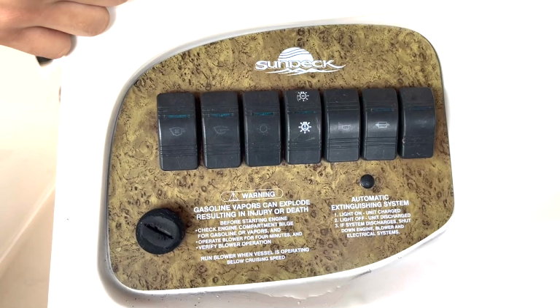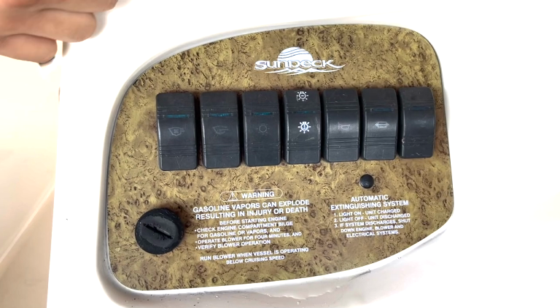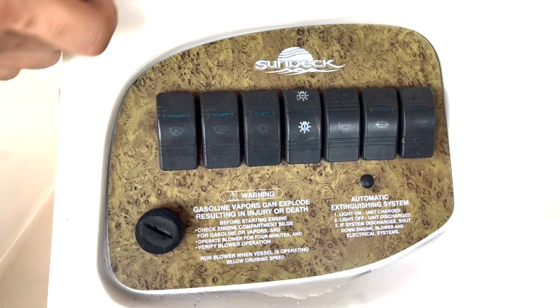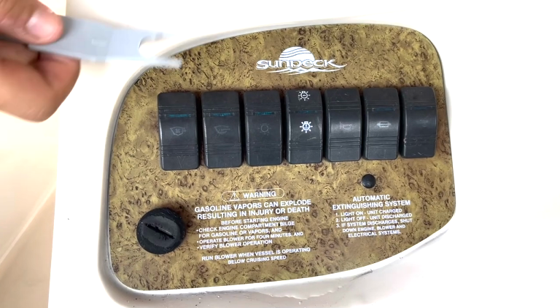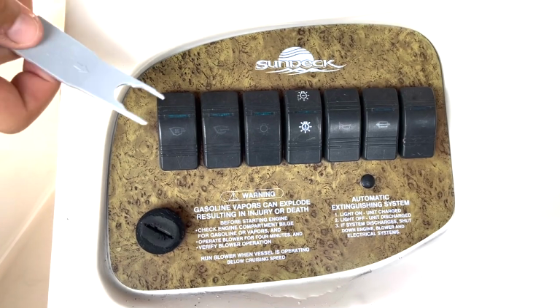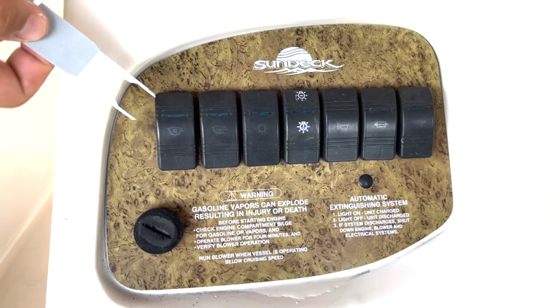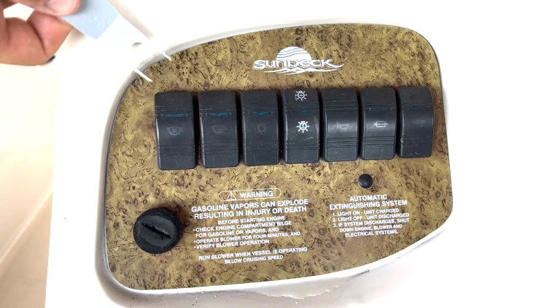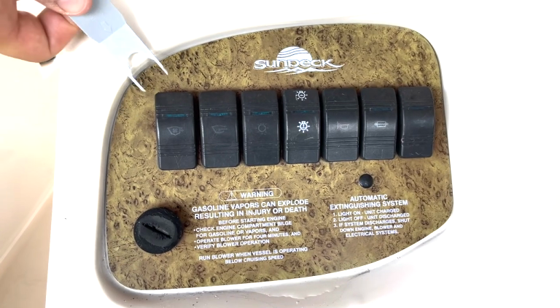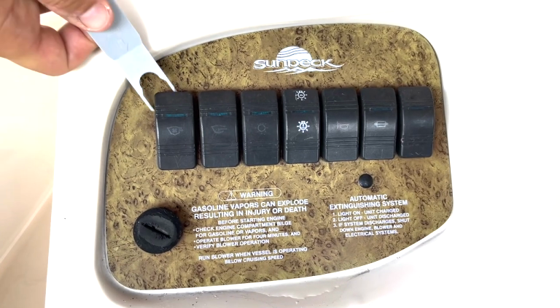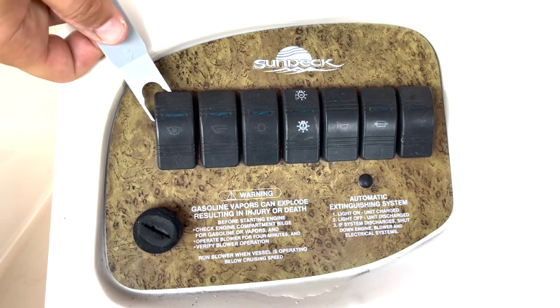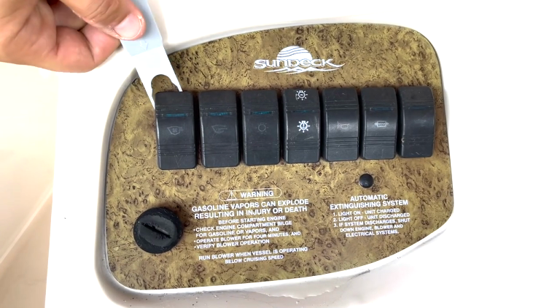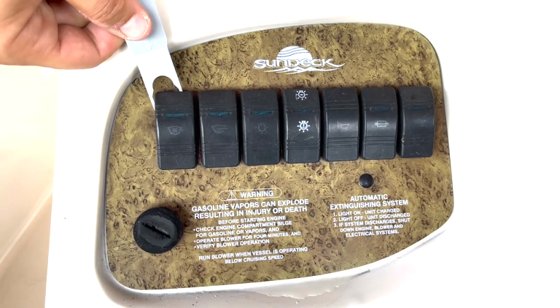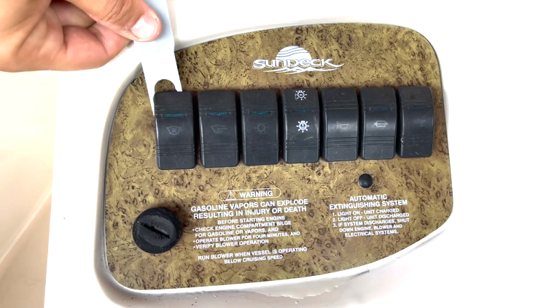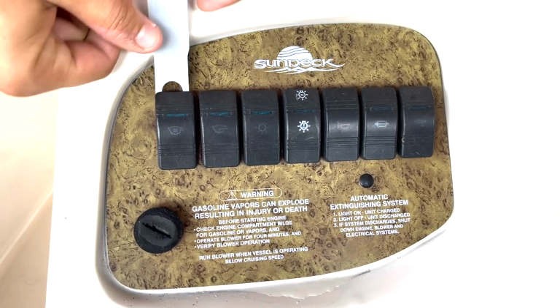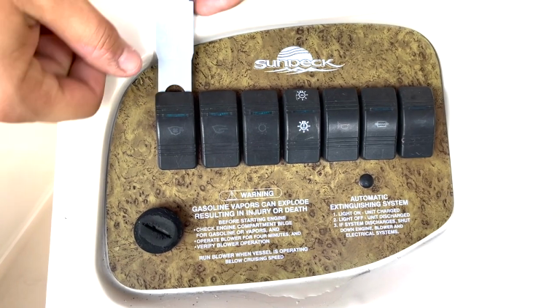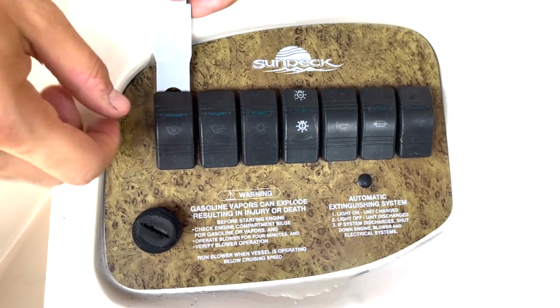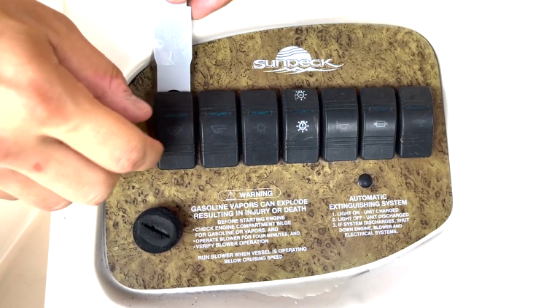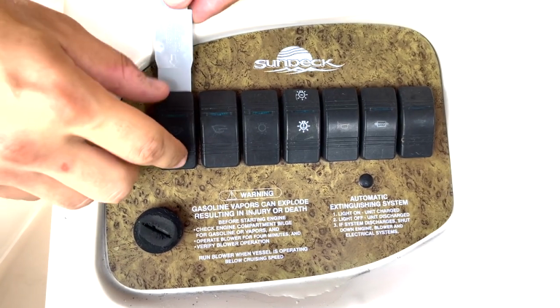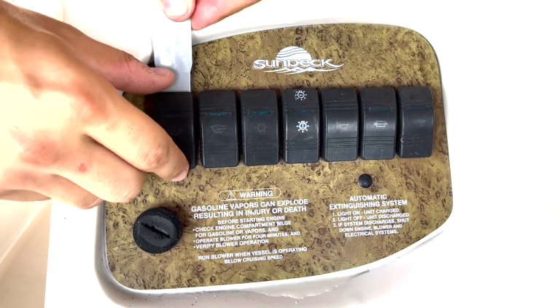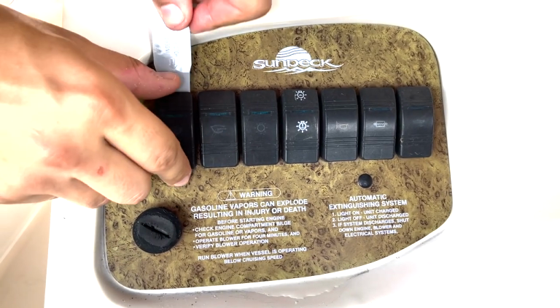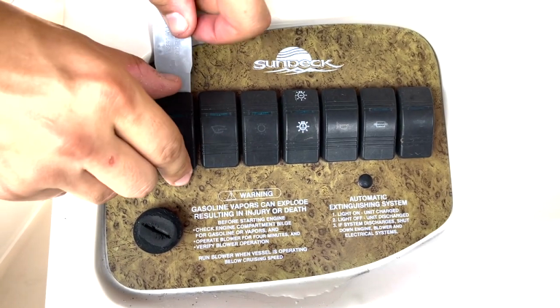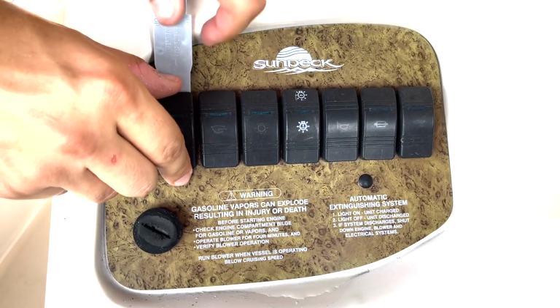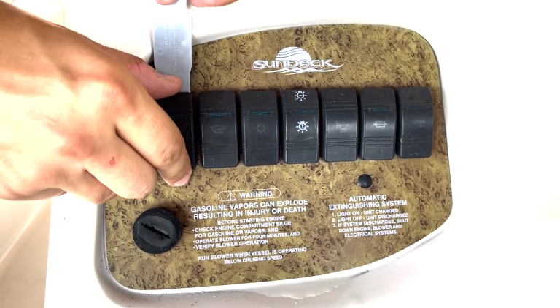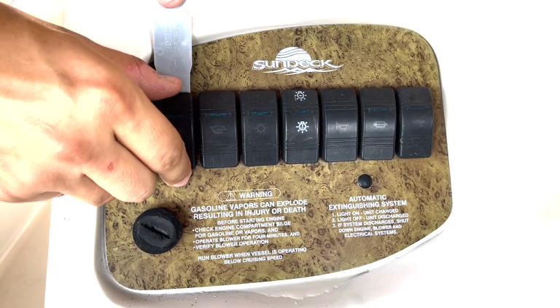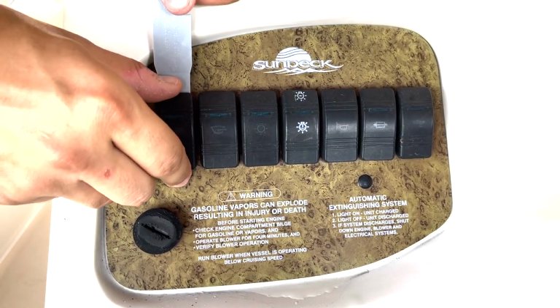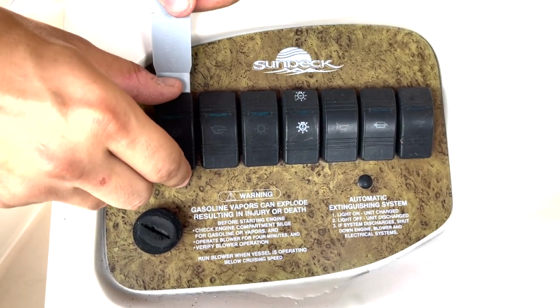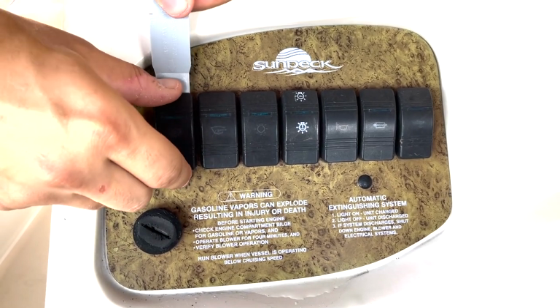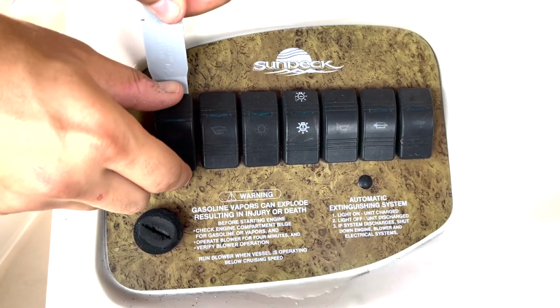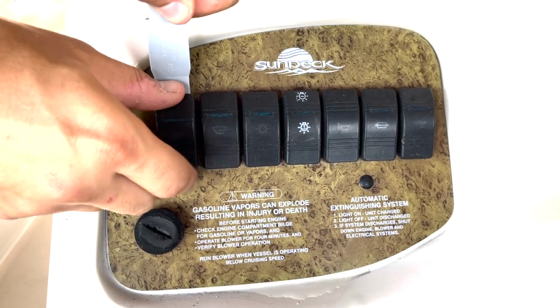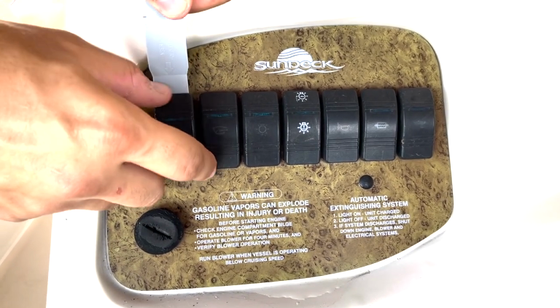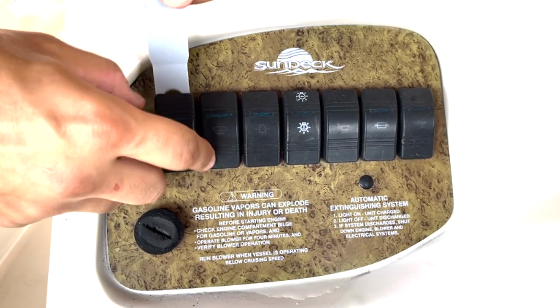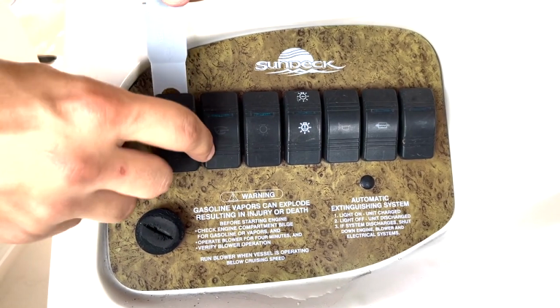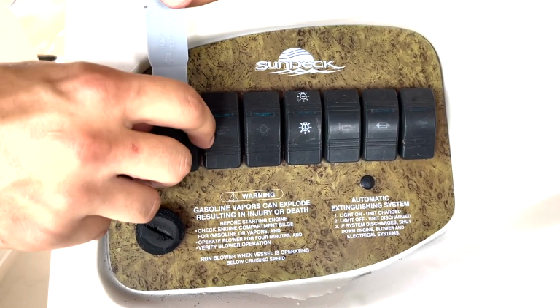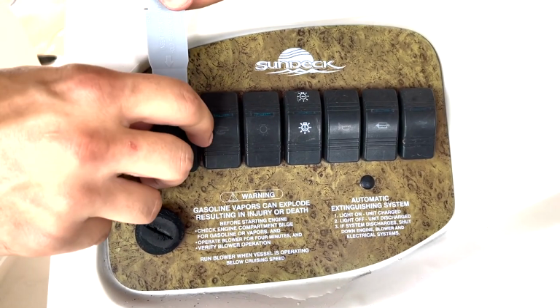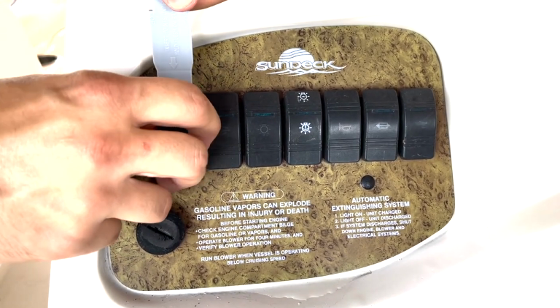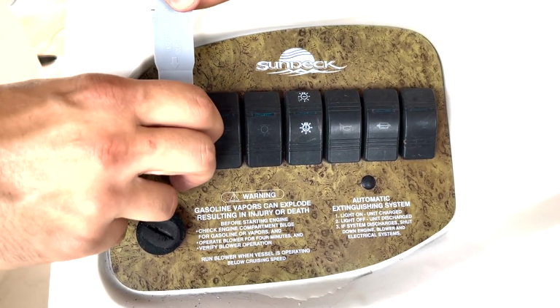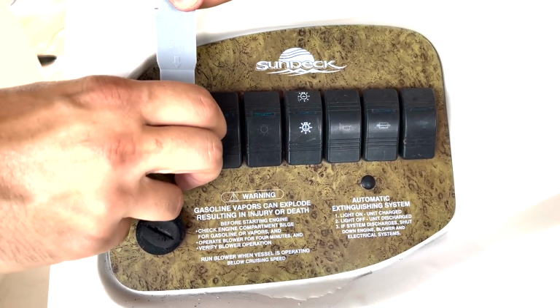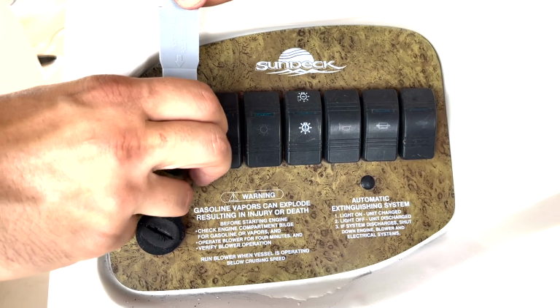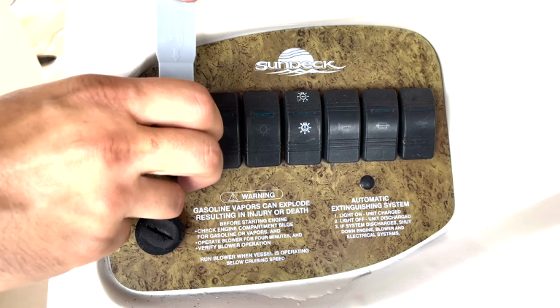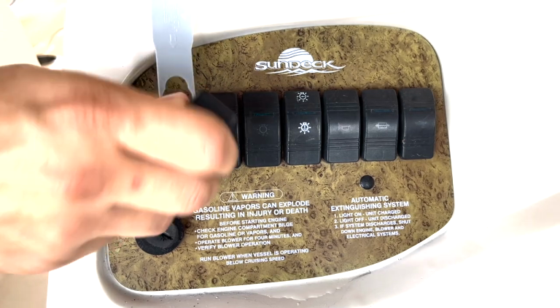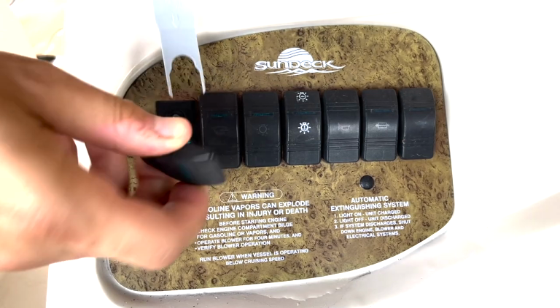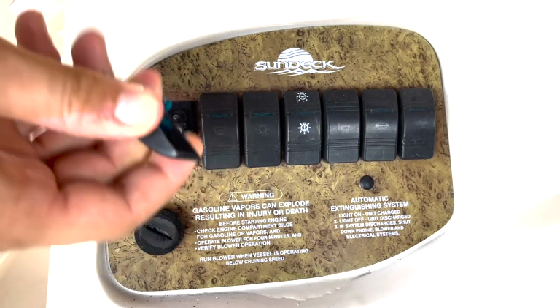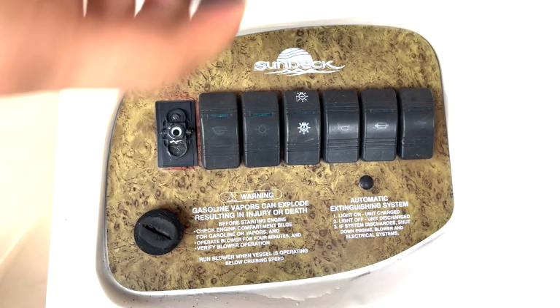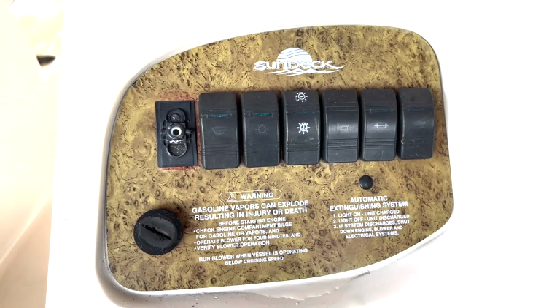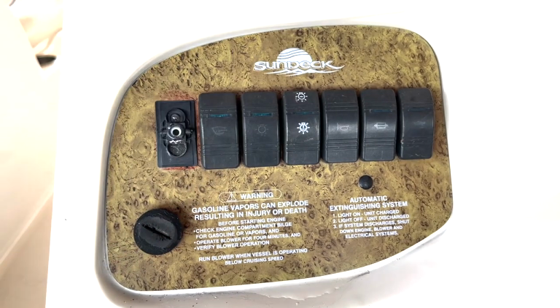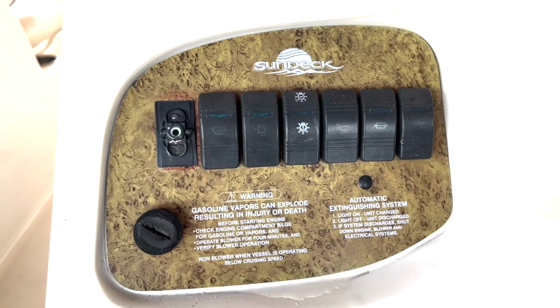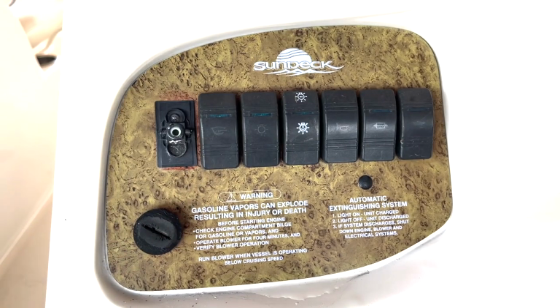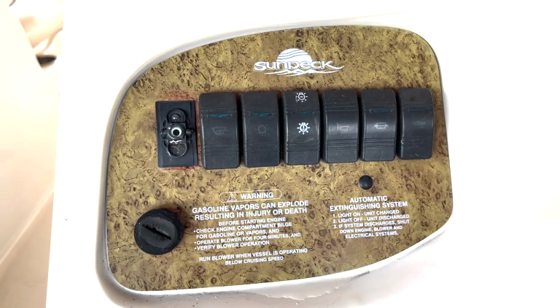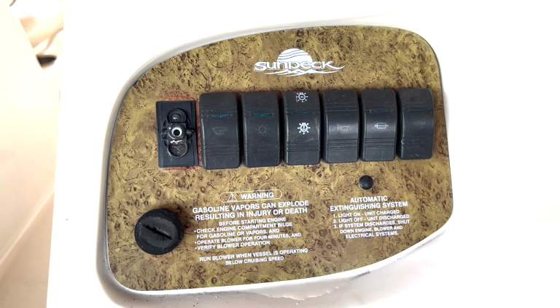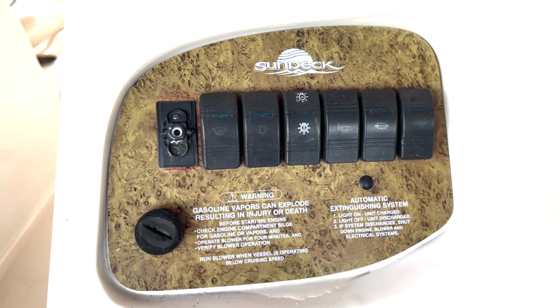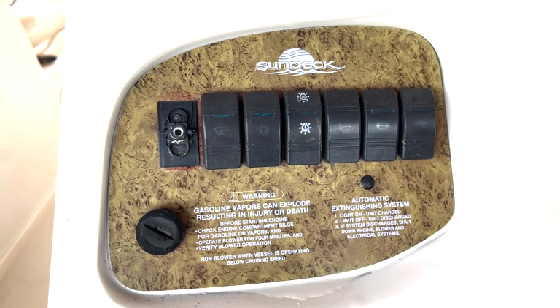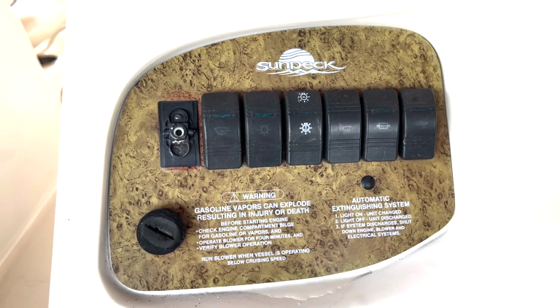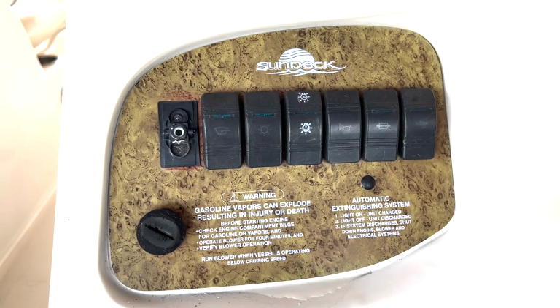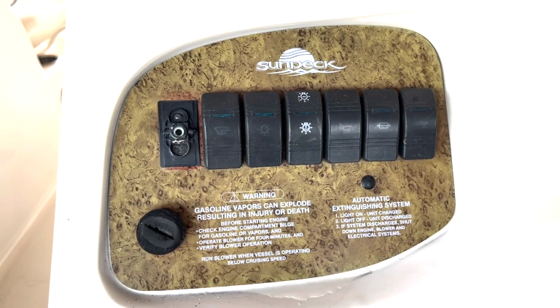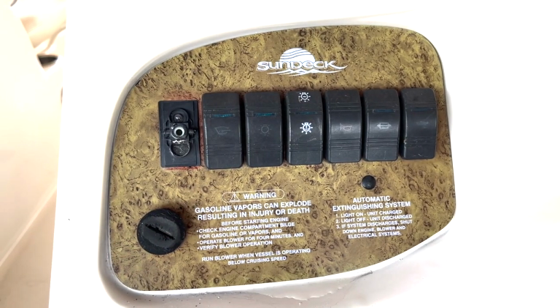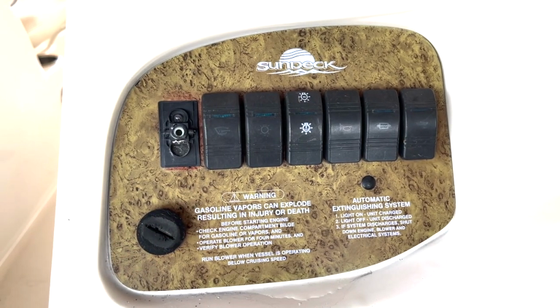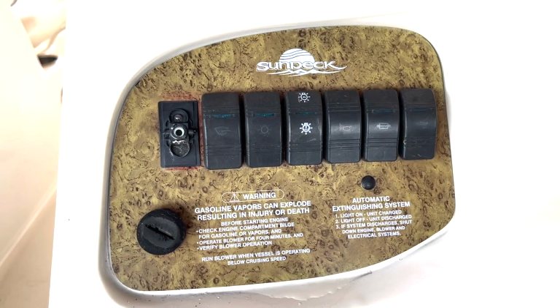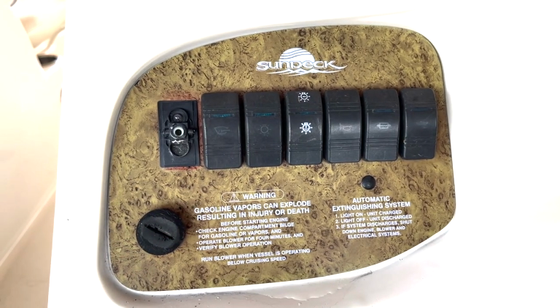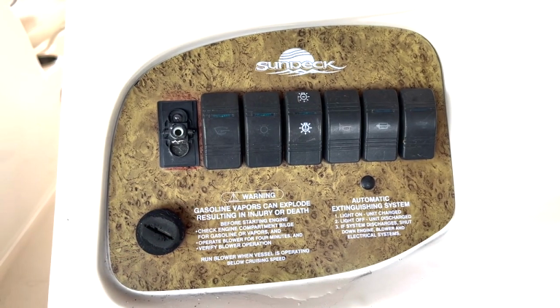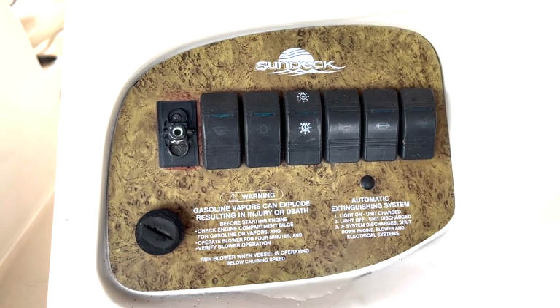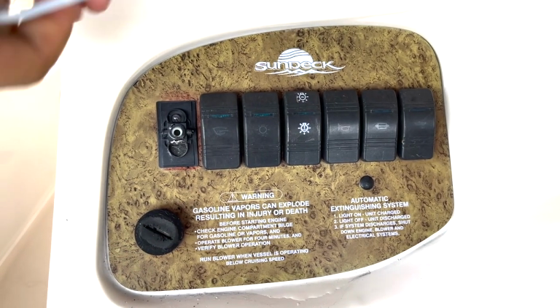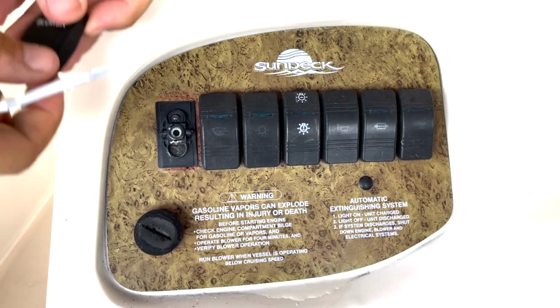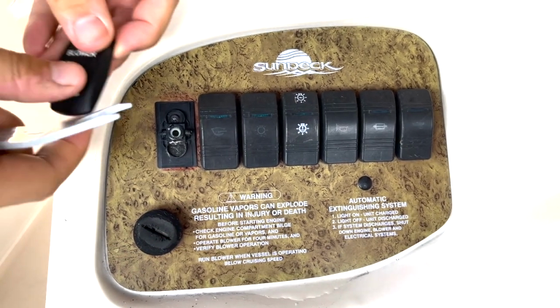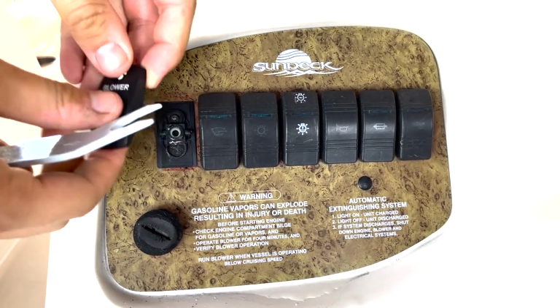Let's show you how to replace your rocker switch covers. You're going to take your actuator tool, slide it up under, push down on it, and pop your cover off.